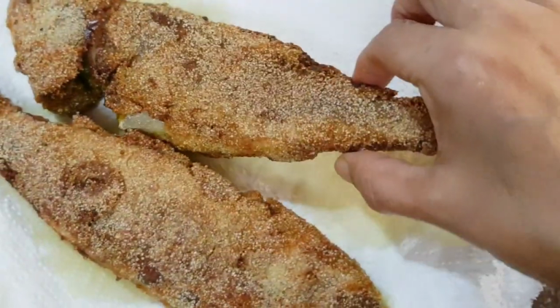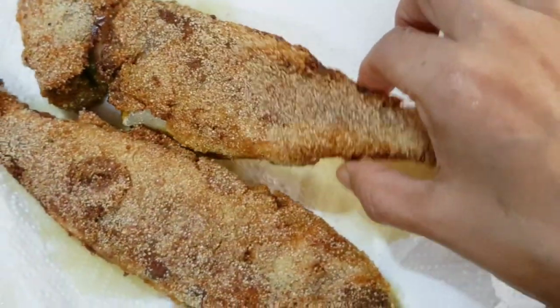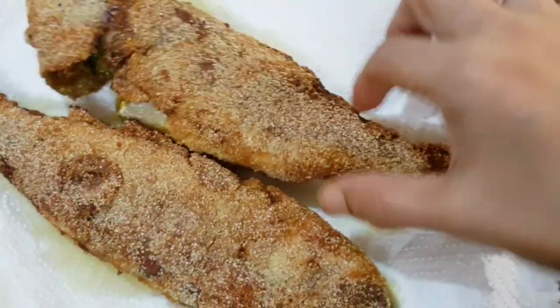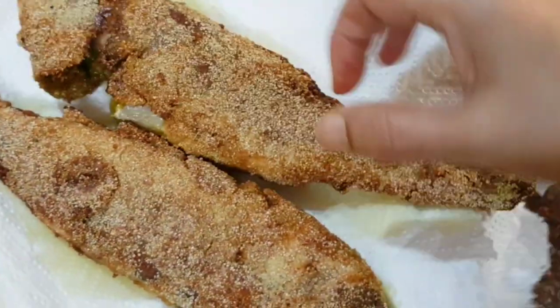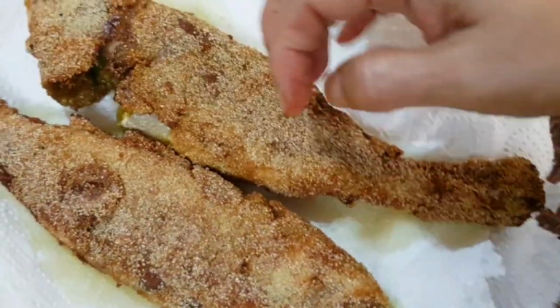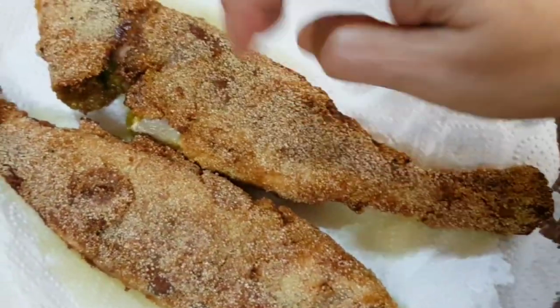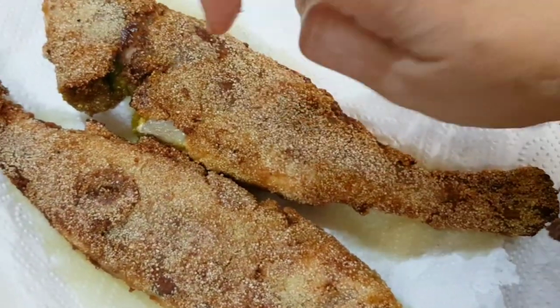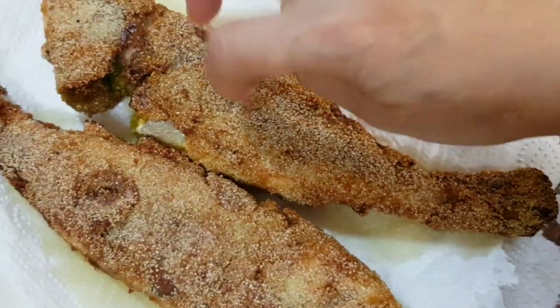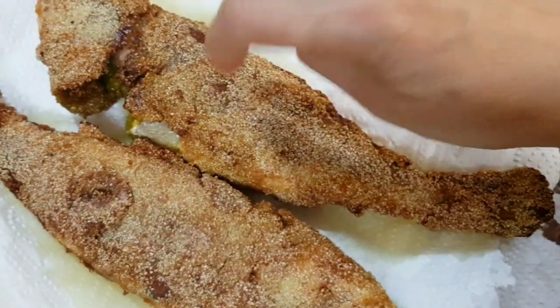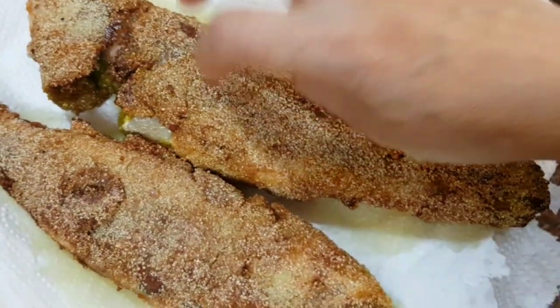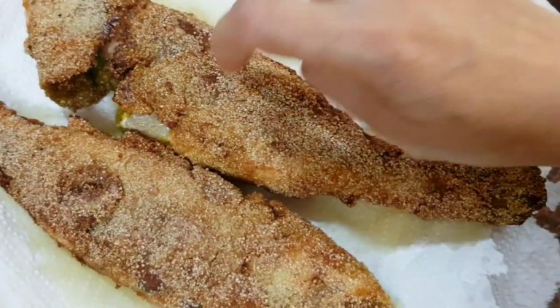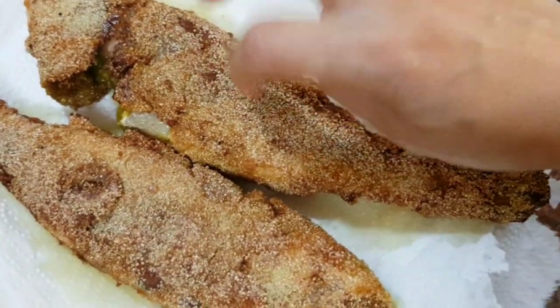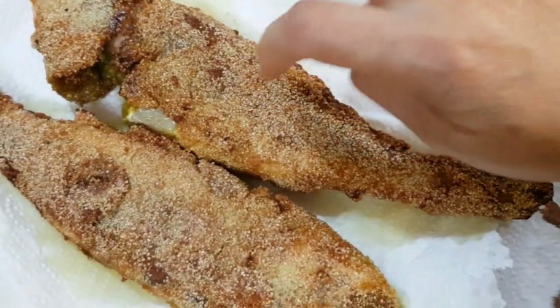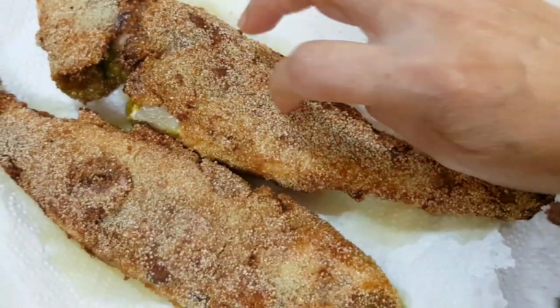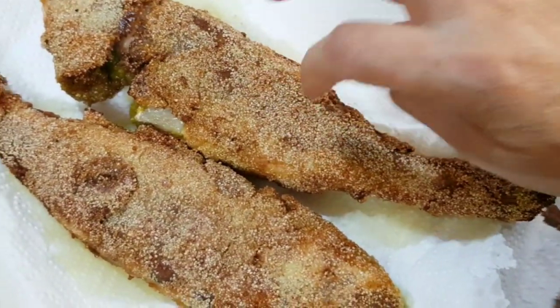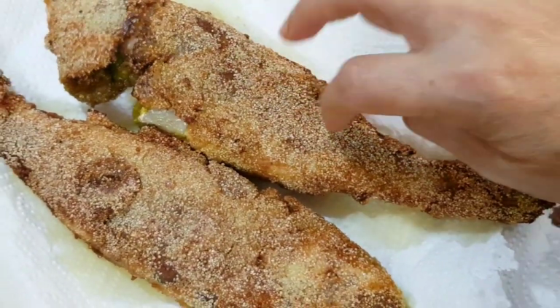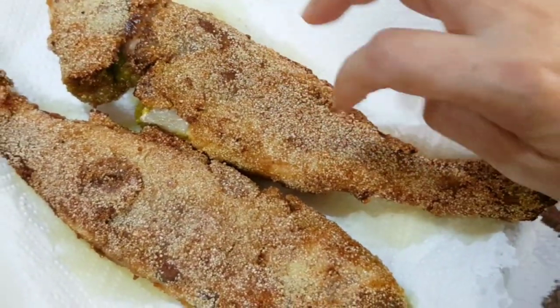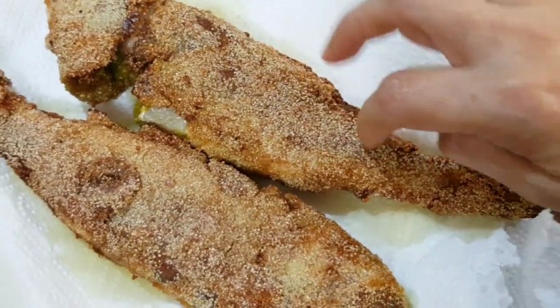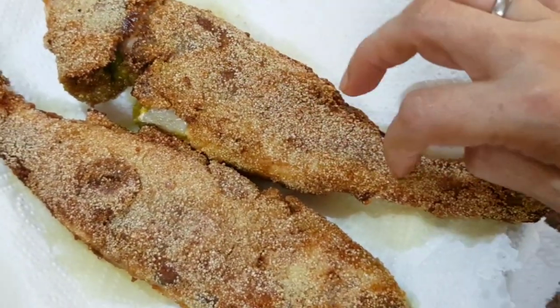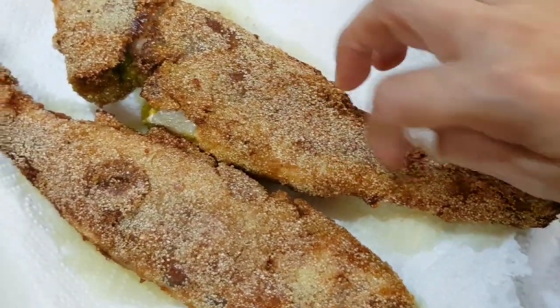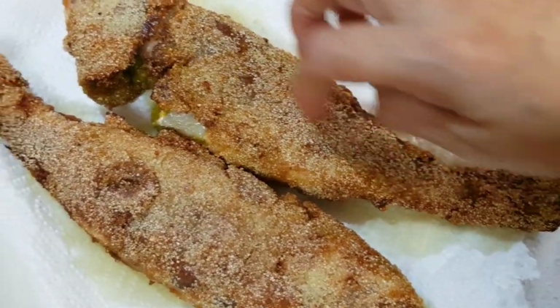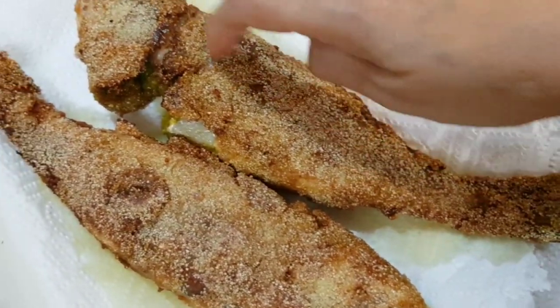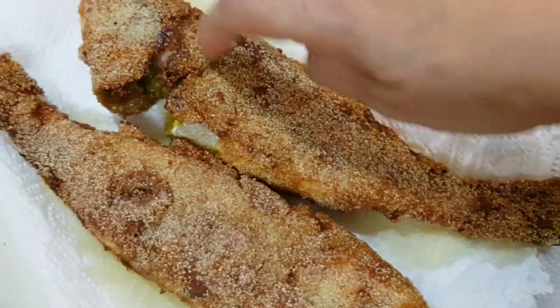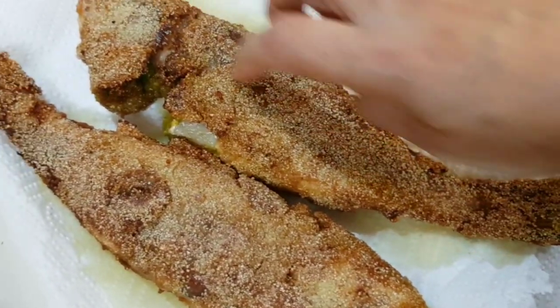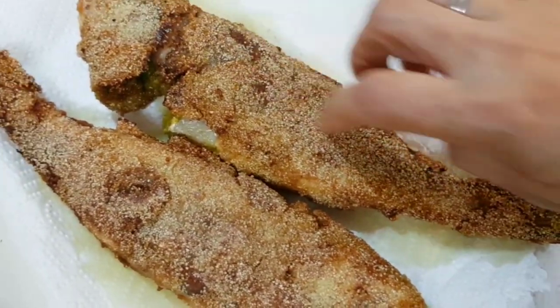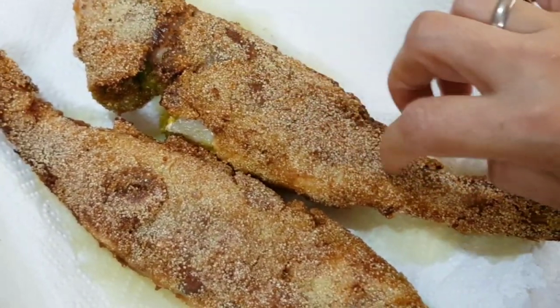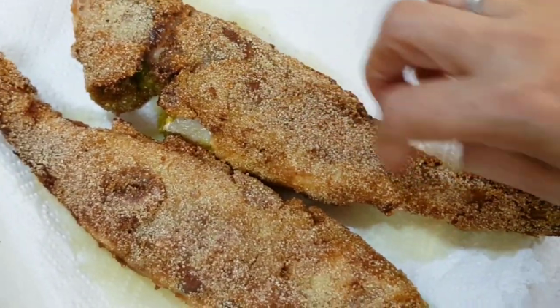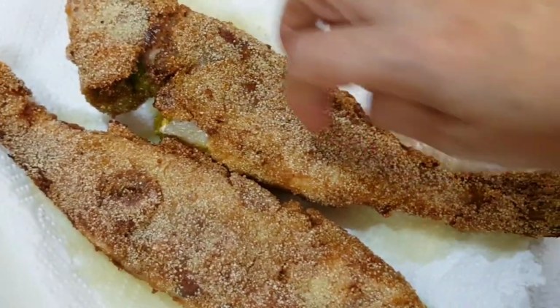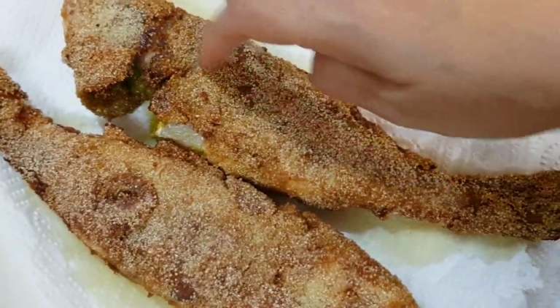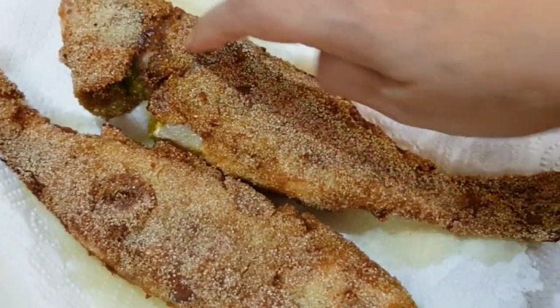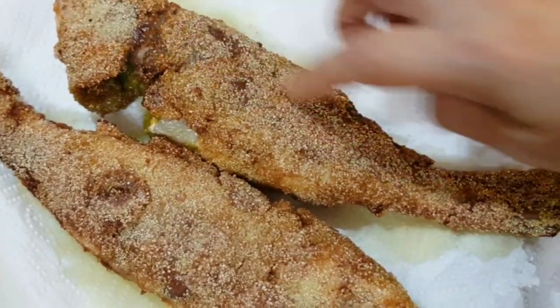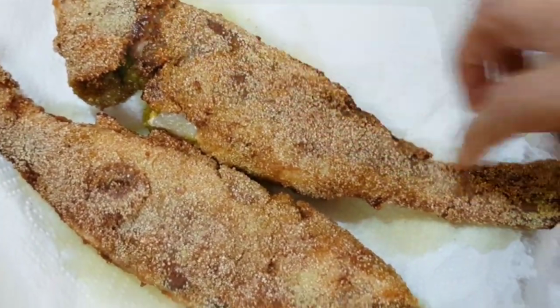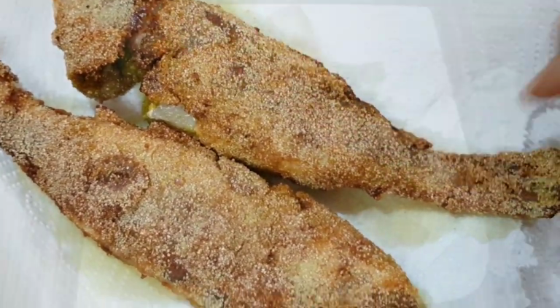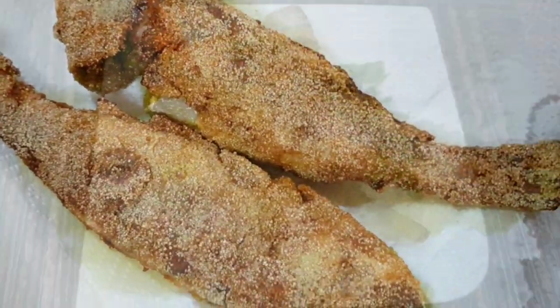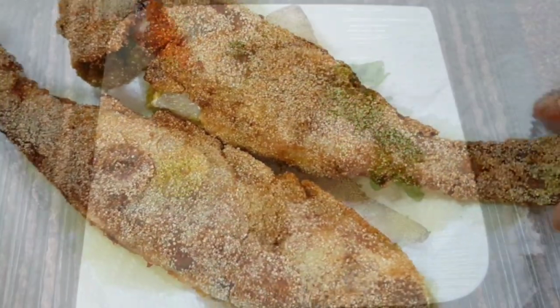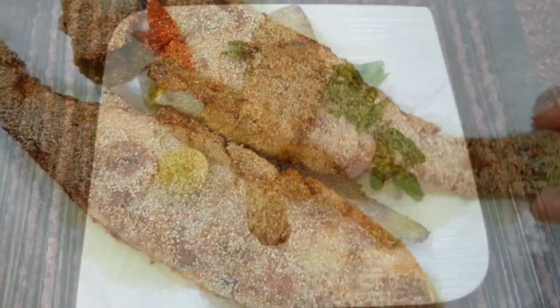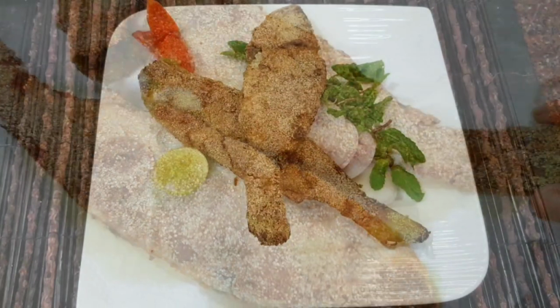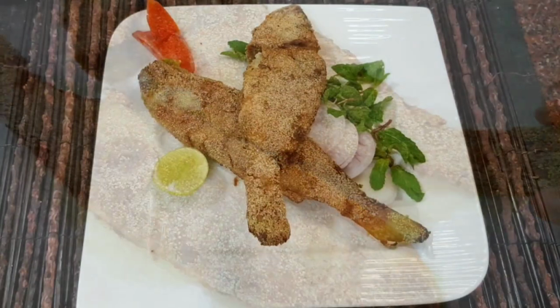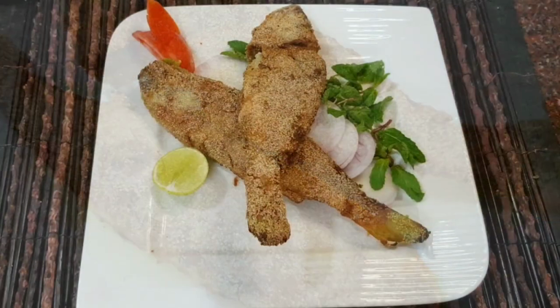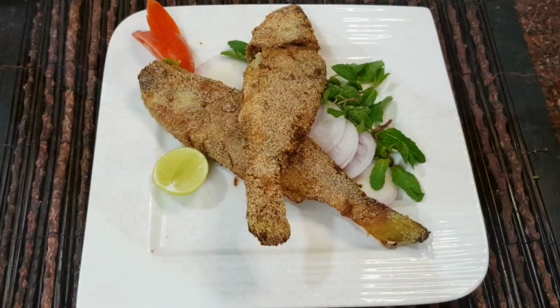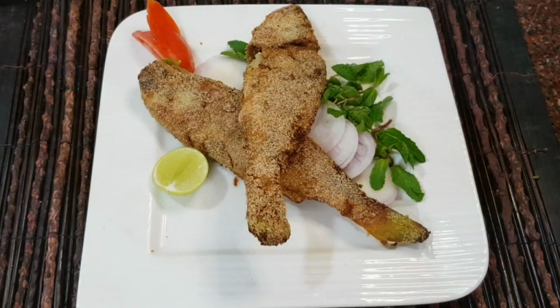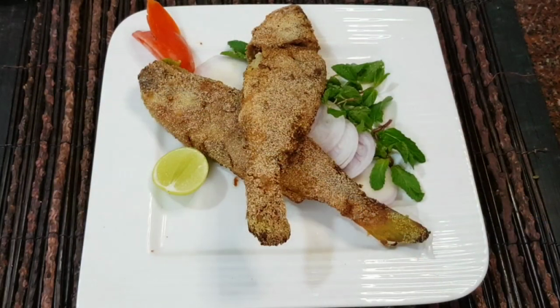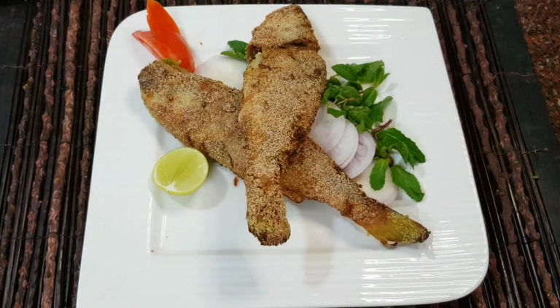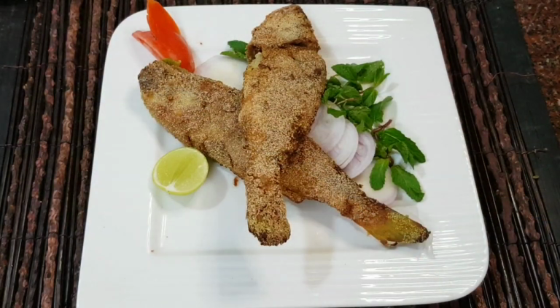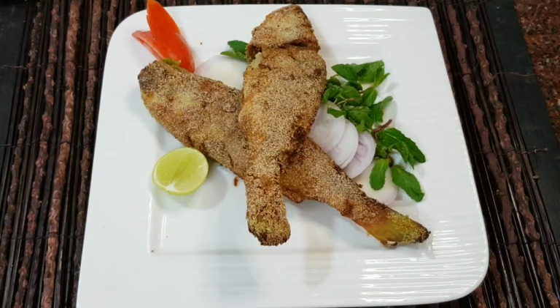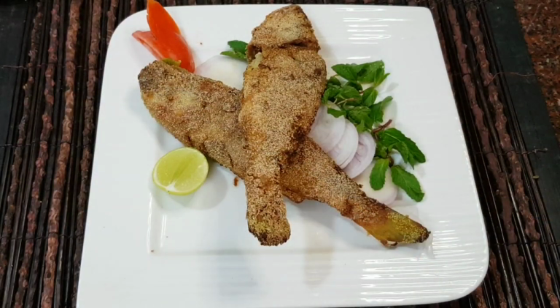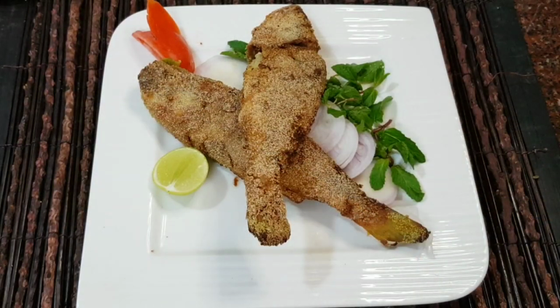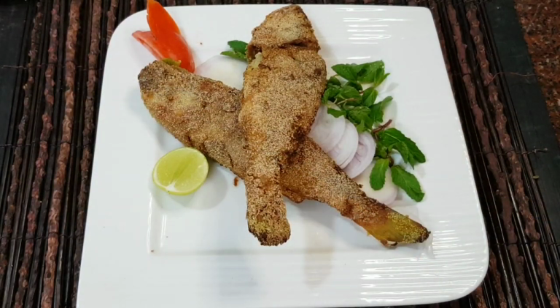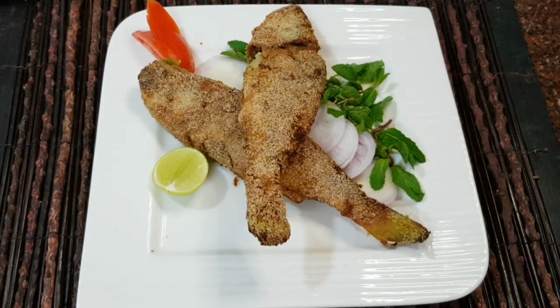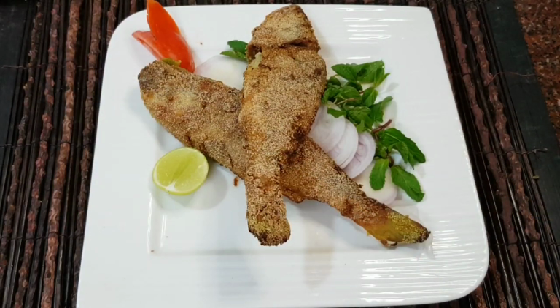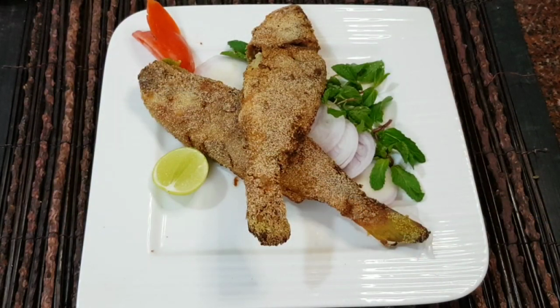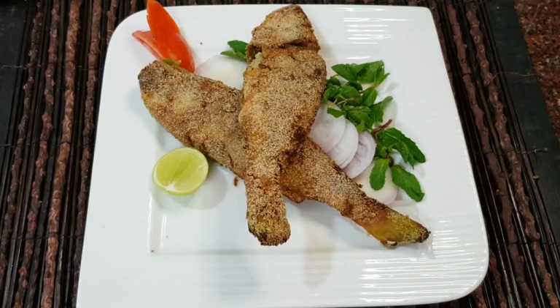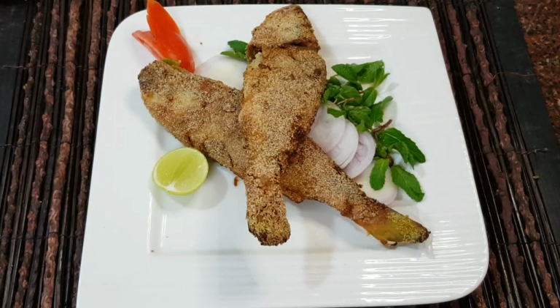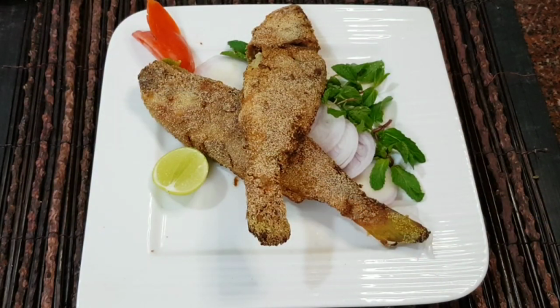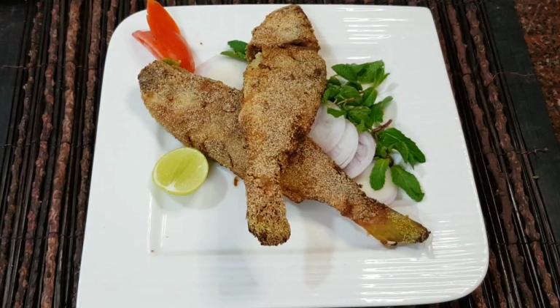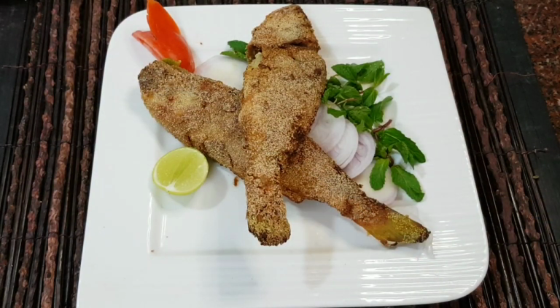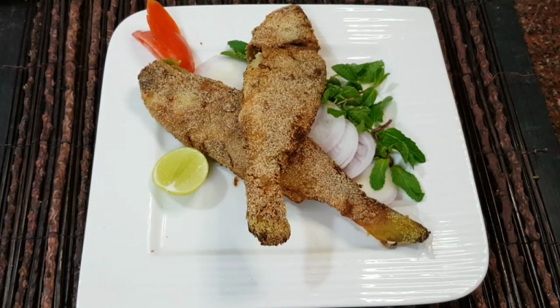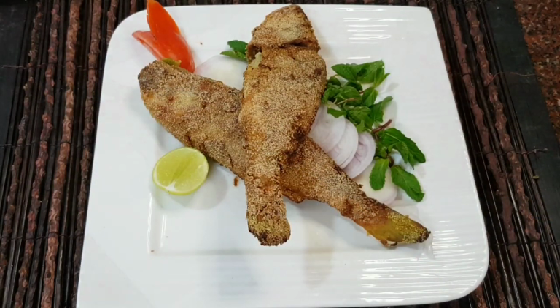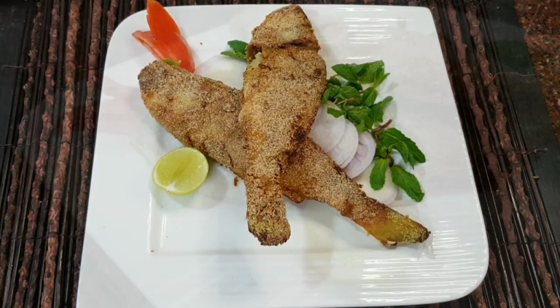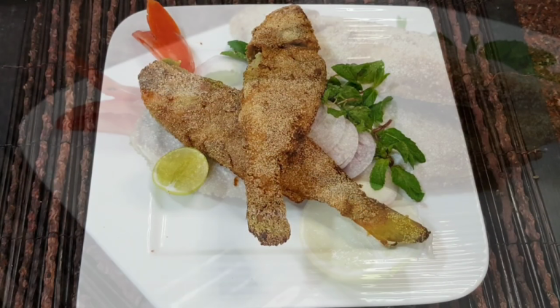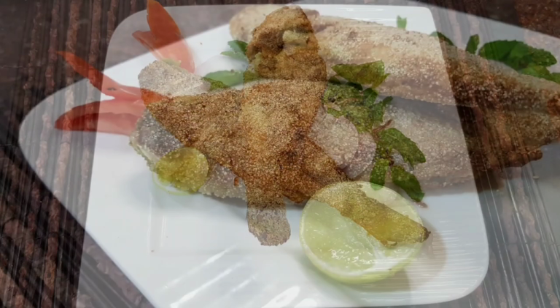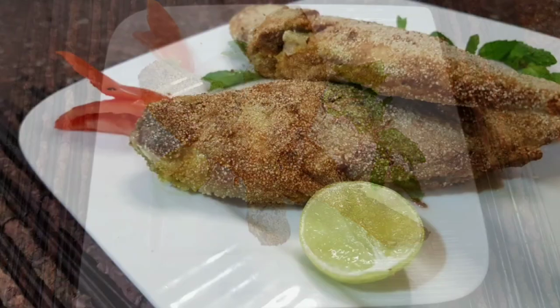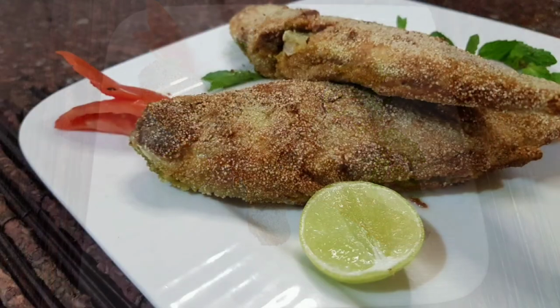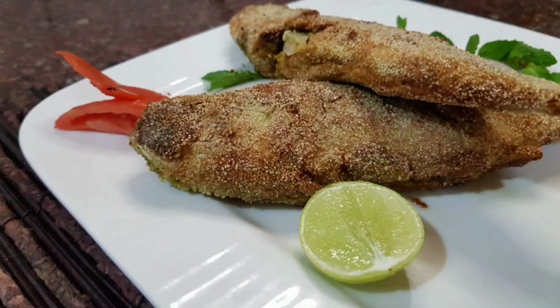It's crispy, it's crunchy, it's marvellous. Come, let's eat!